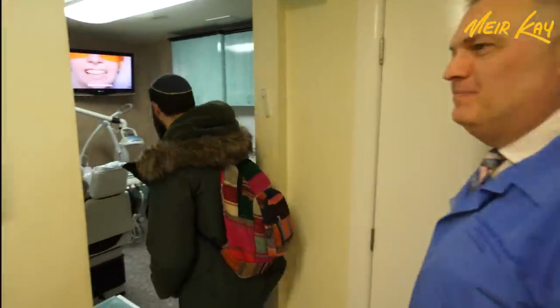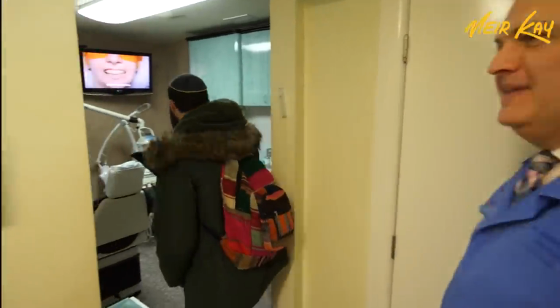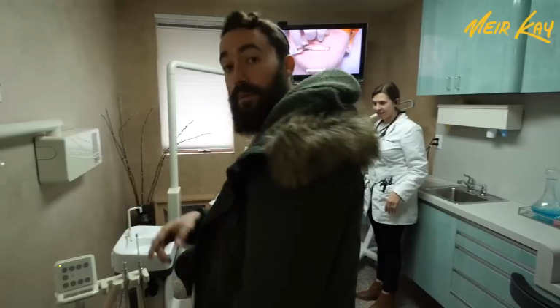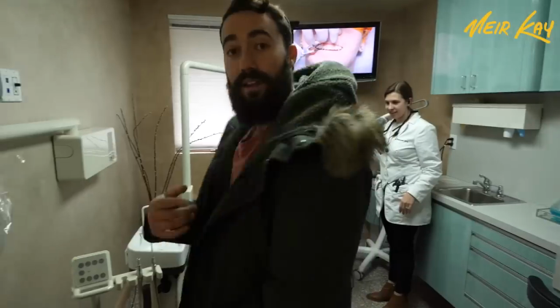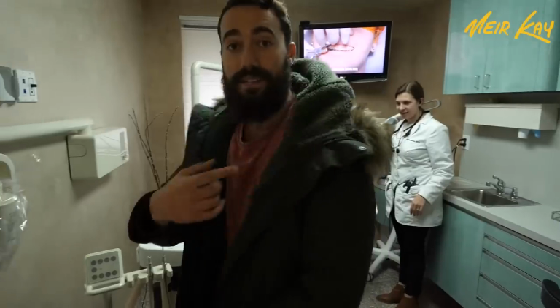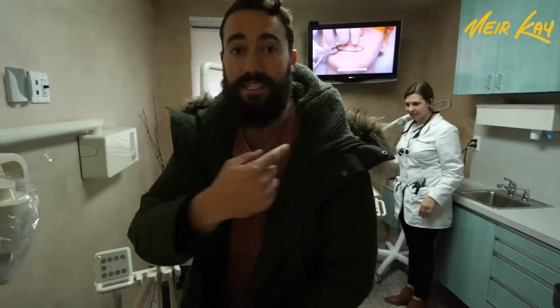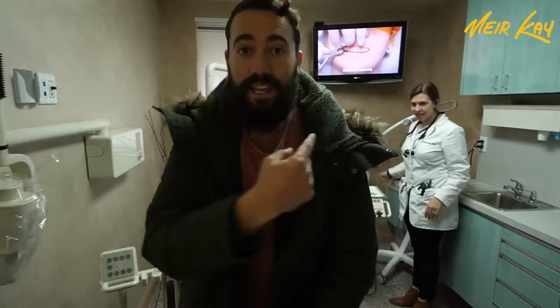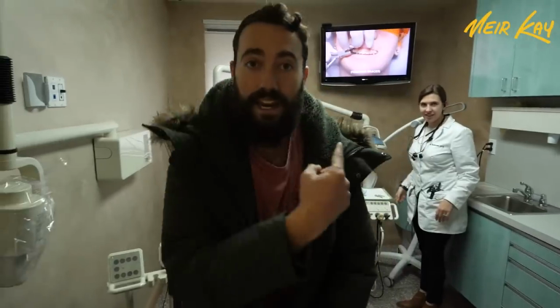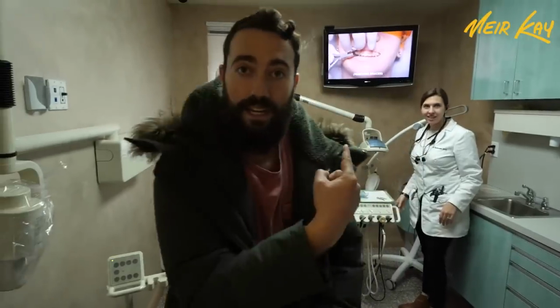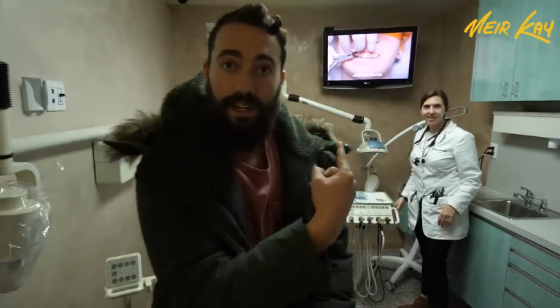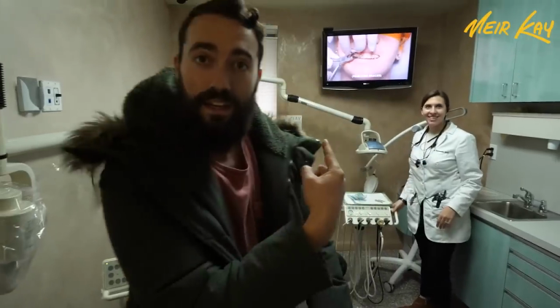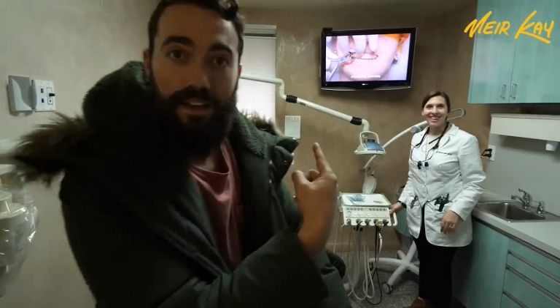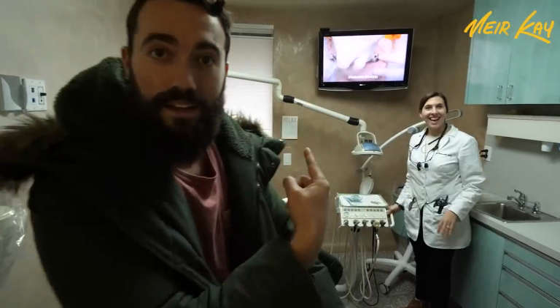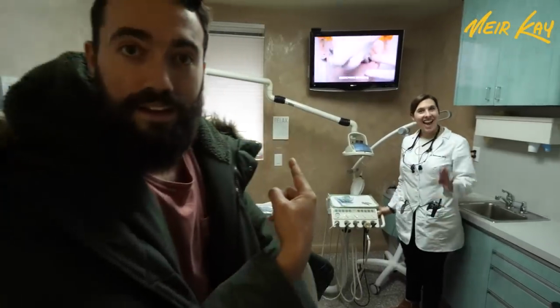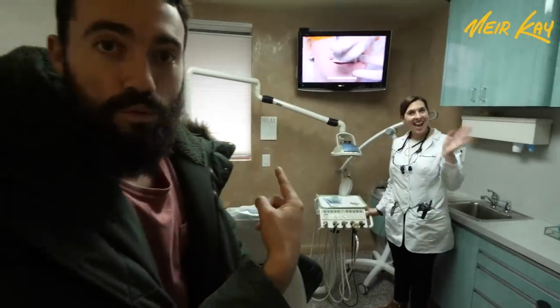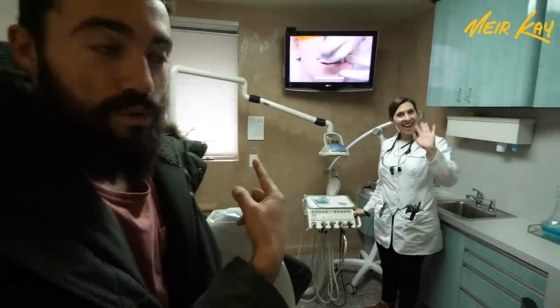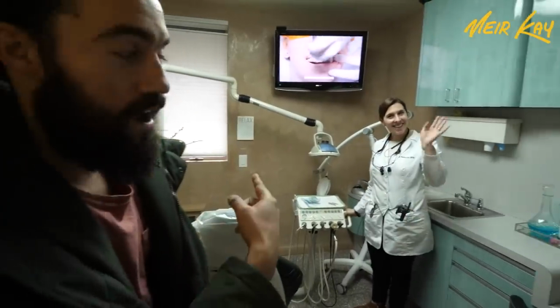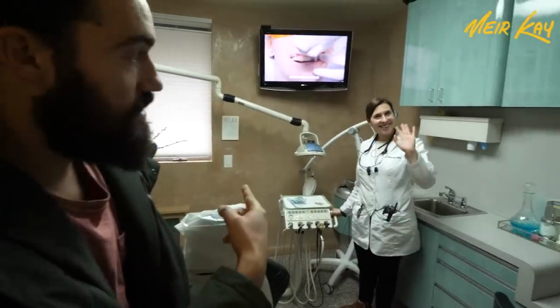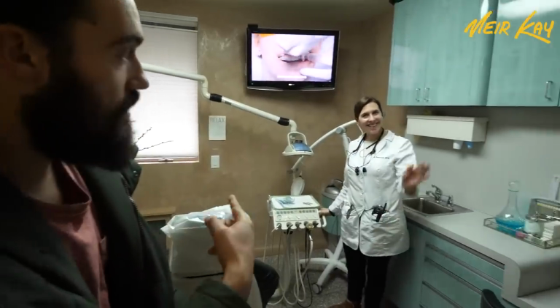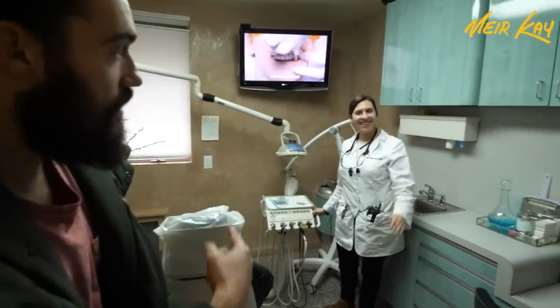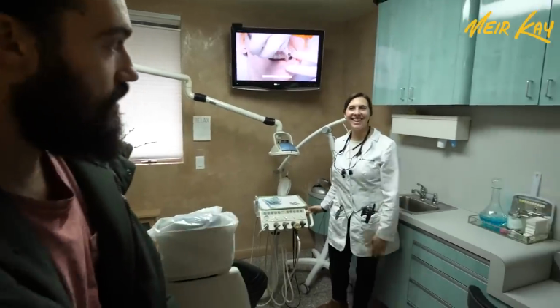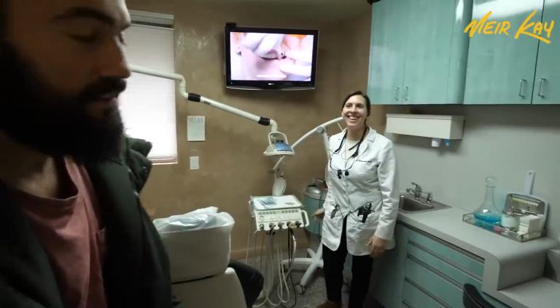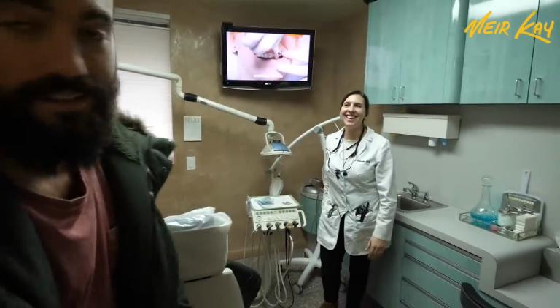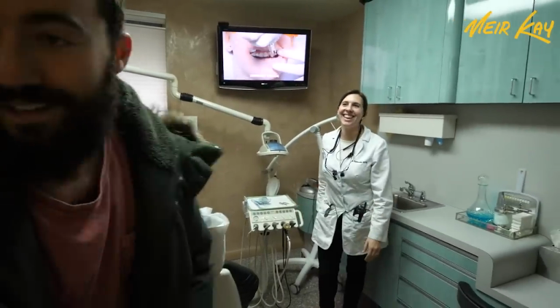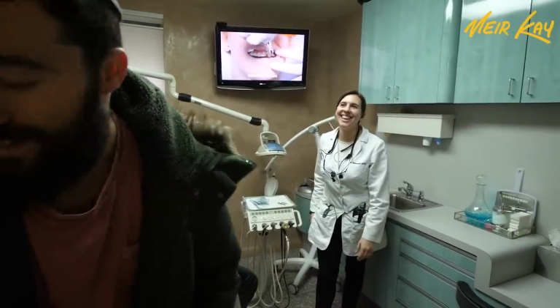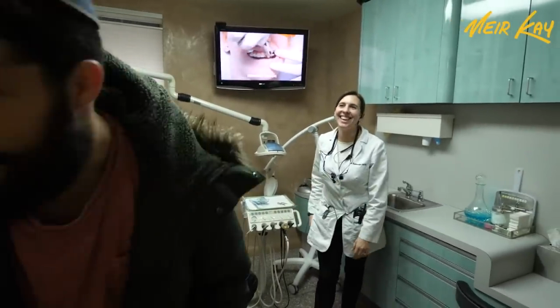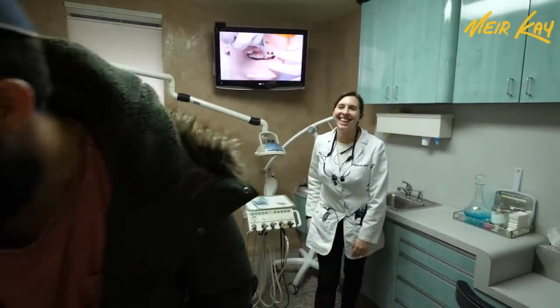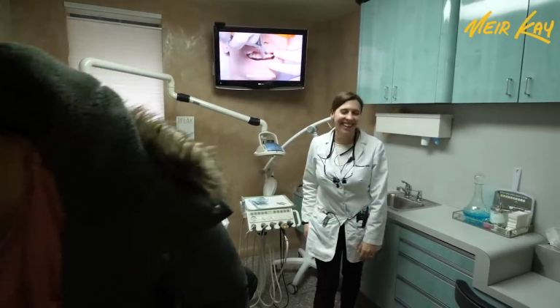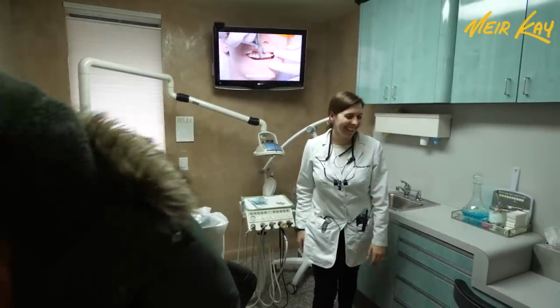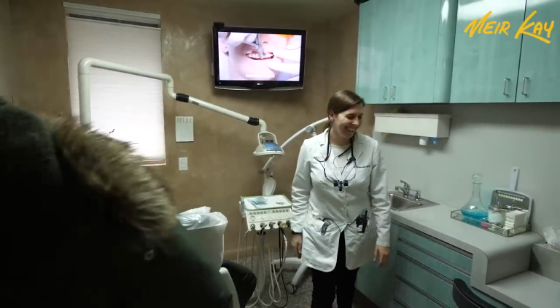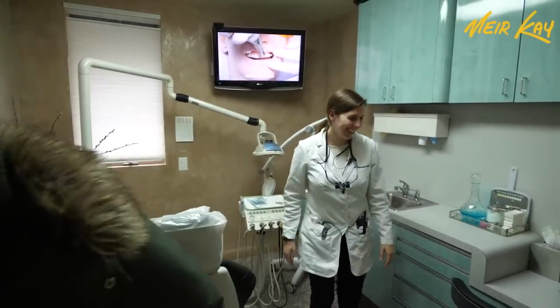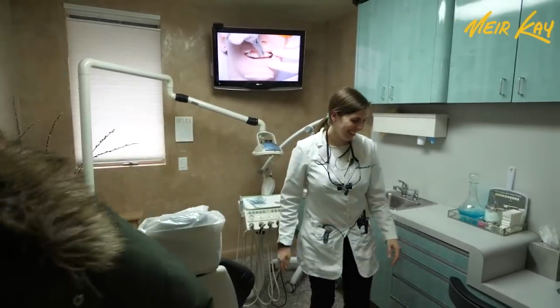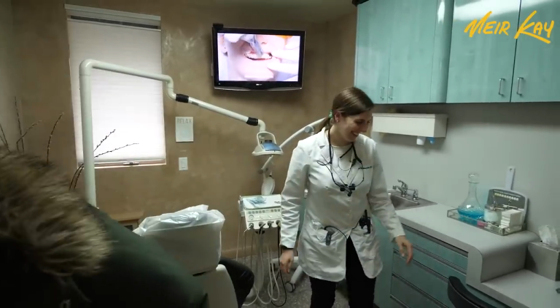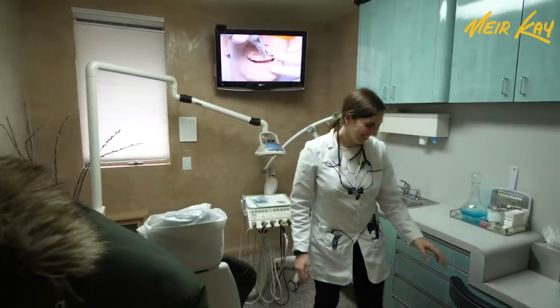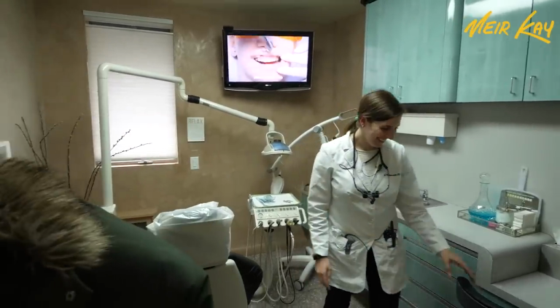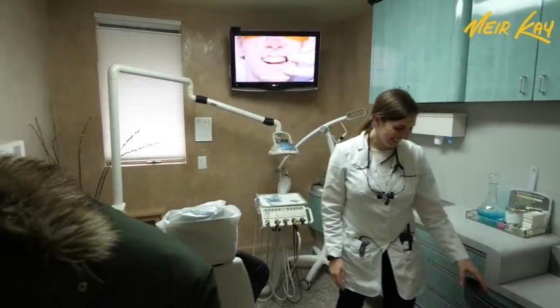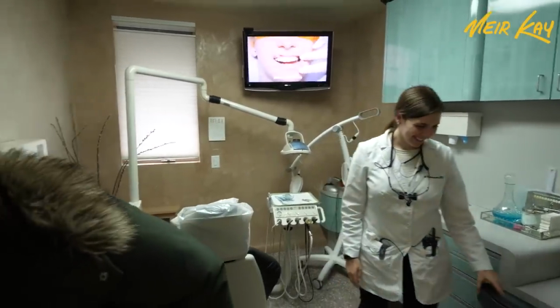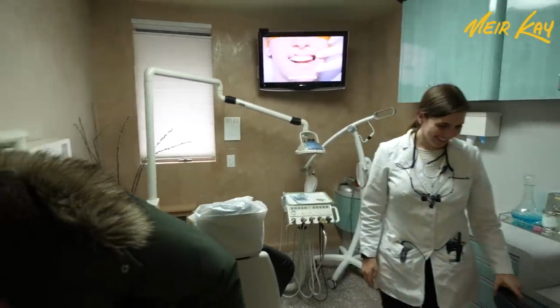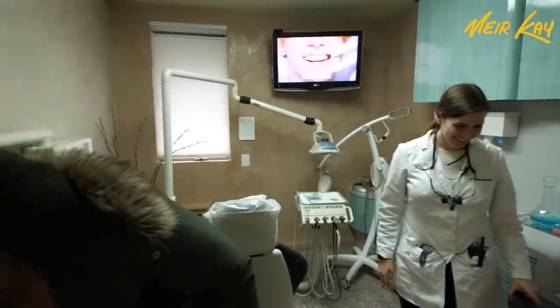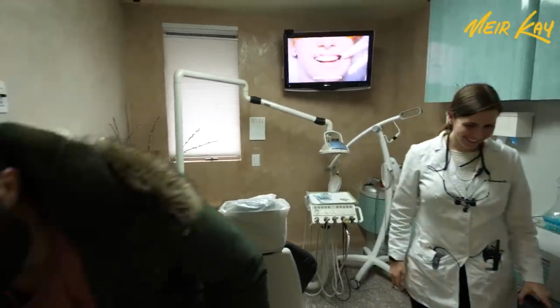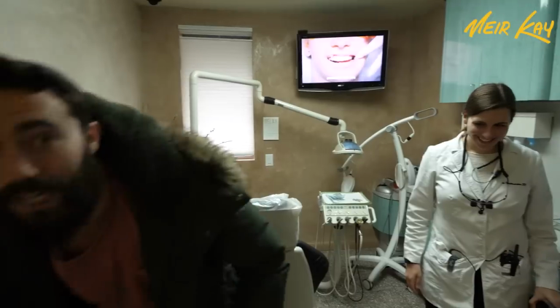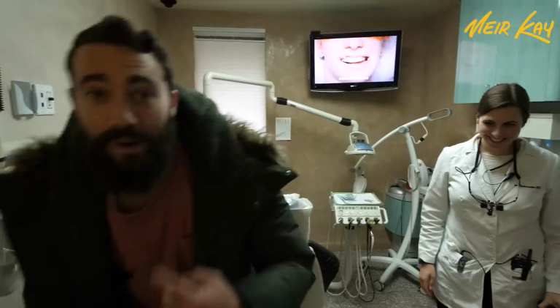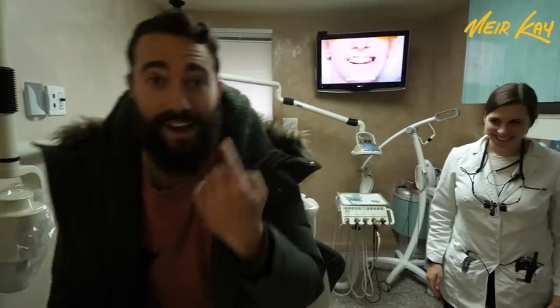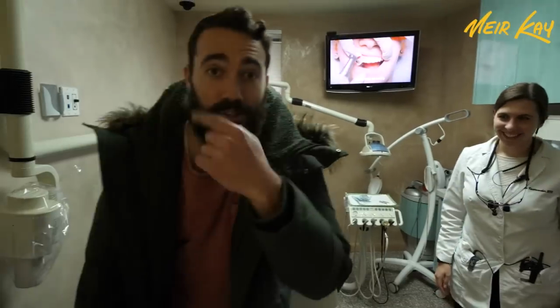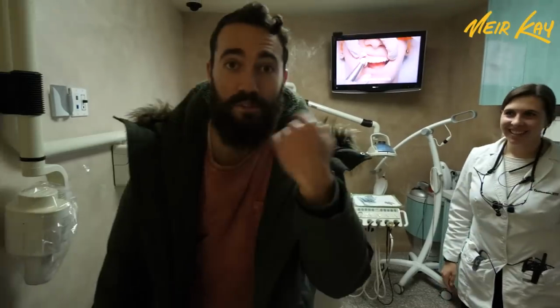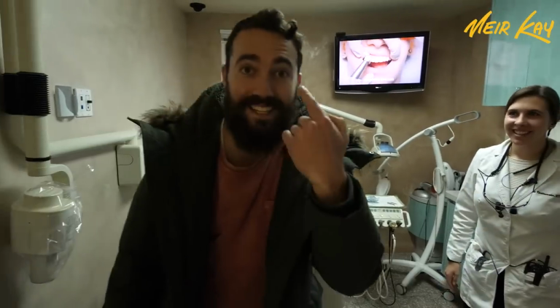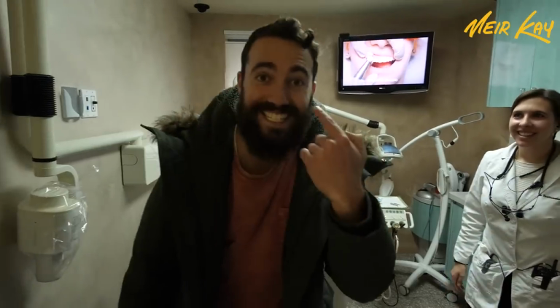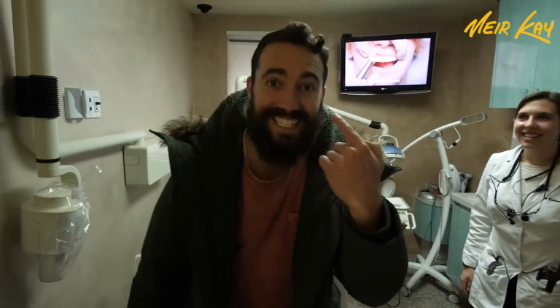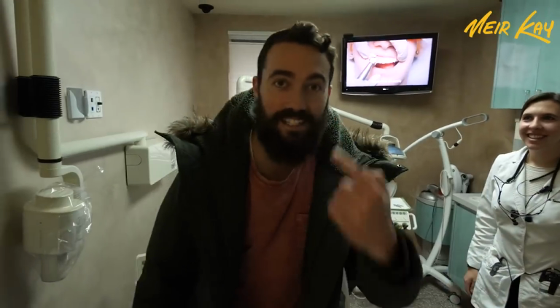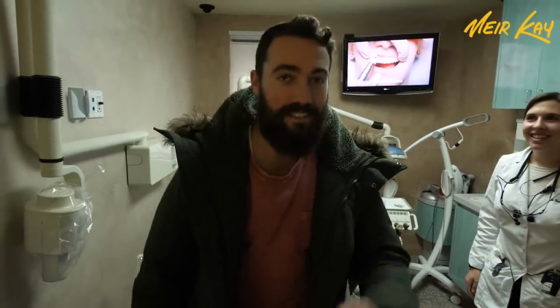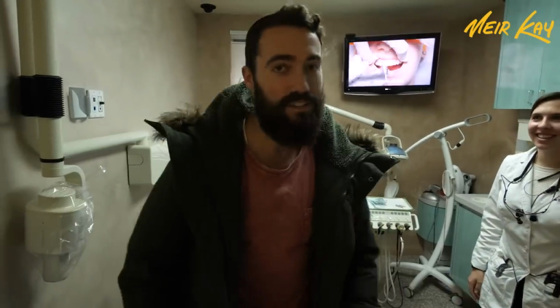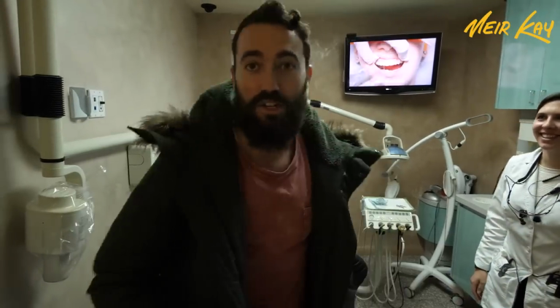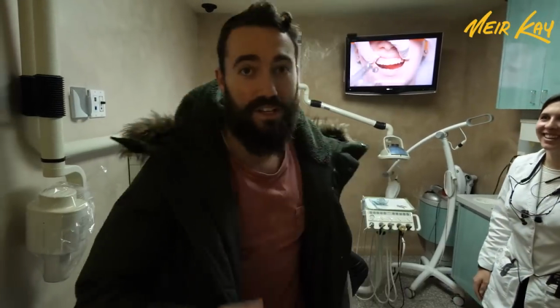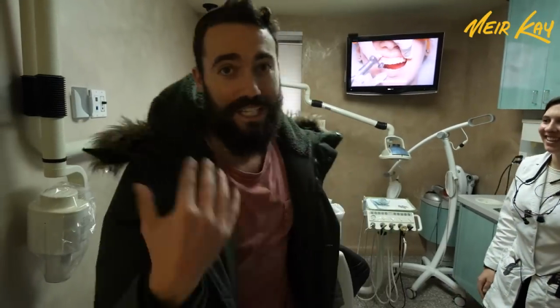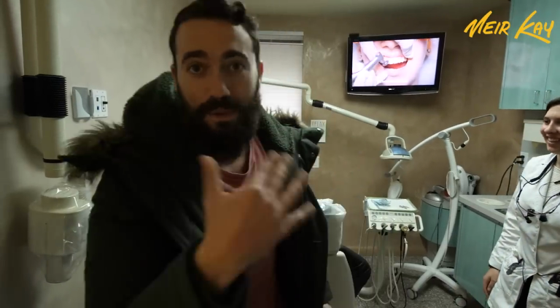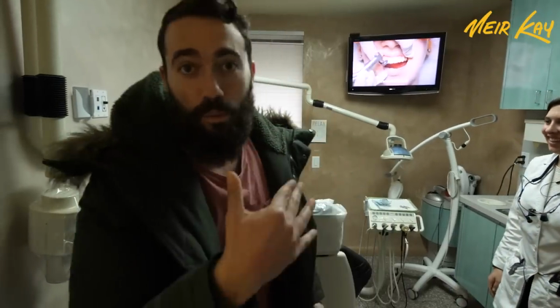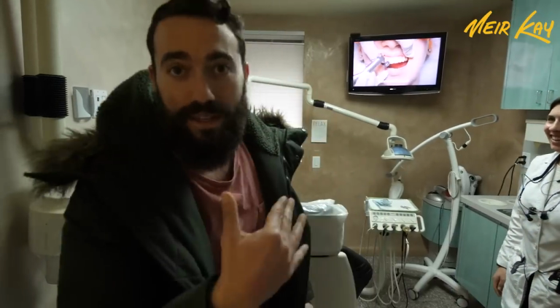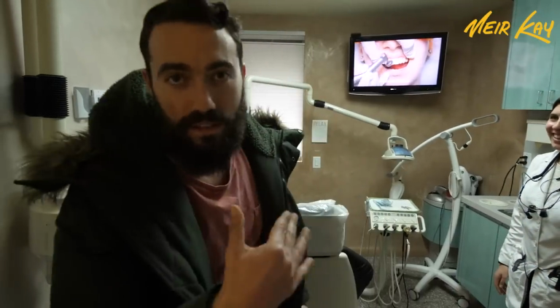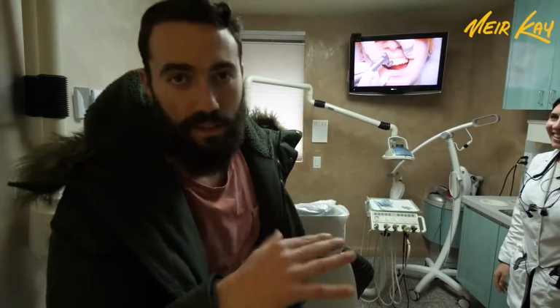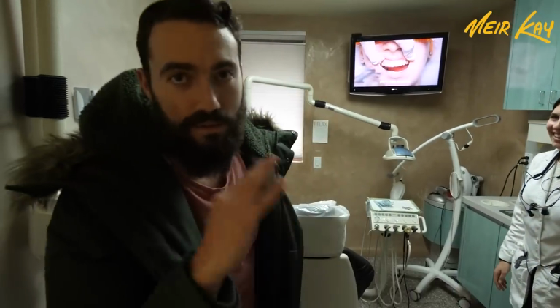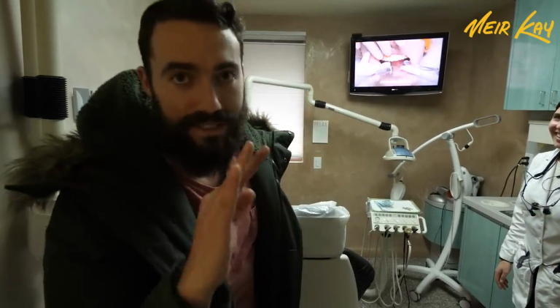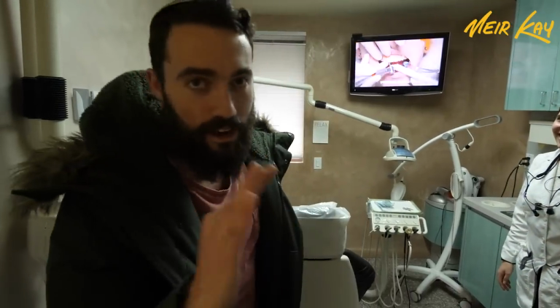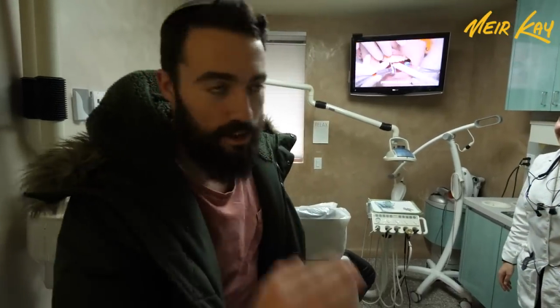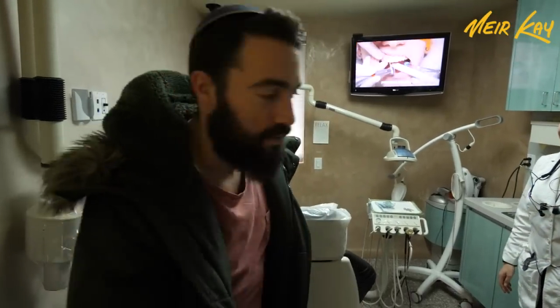Hey everybody, this is Katie — rockstar. She is the lady behind all this. You should have seen me weeks ago. It's terrible.